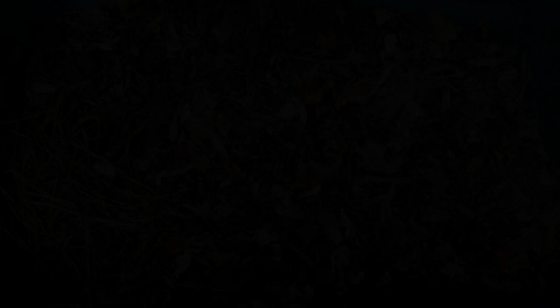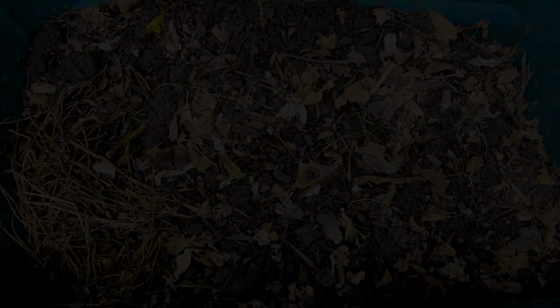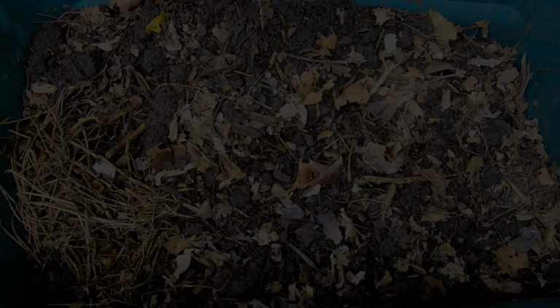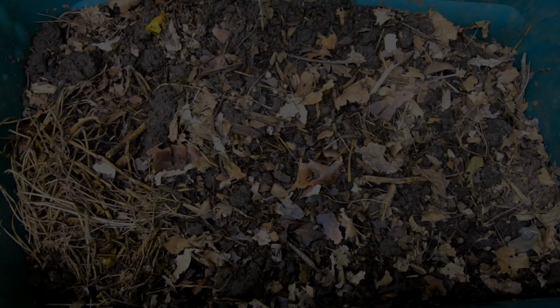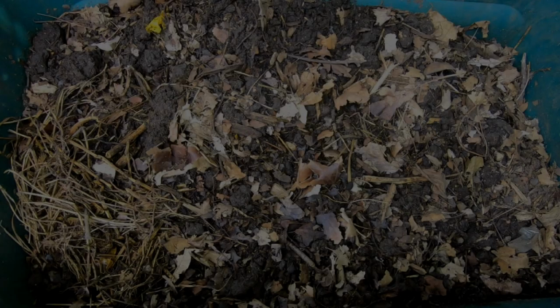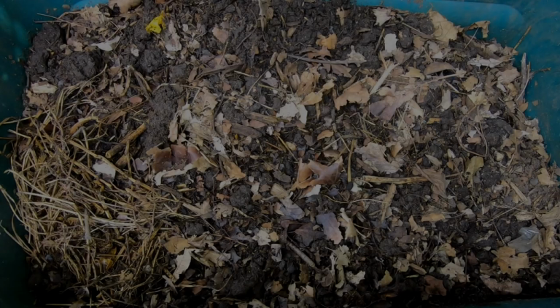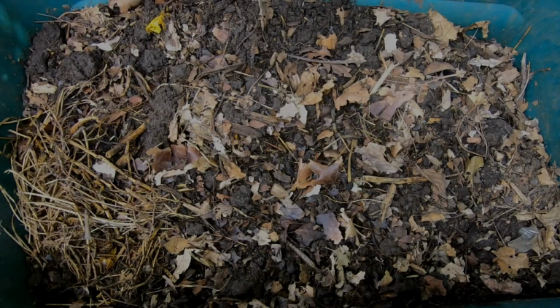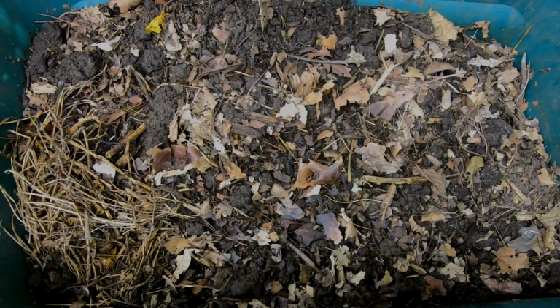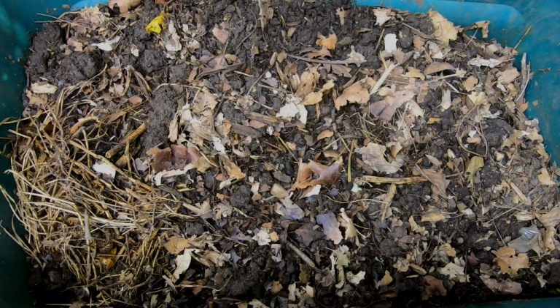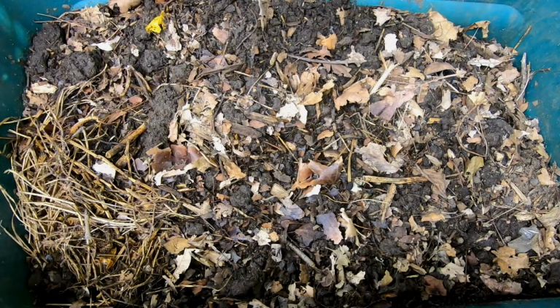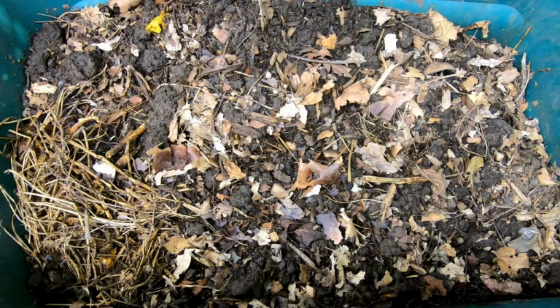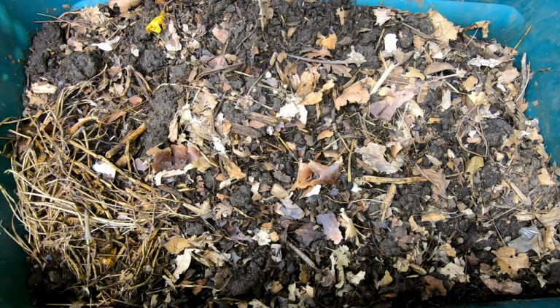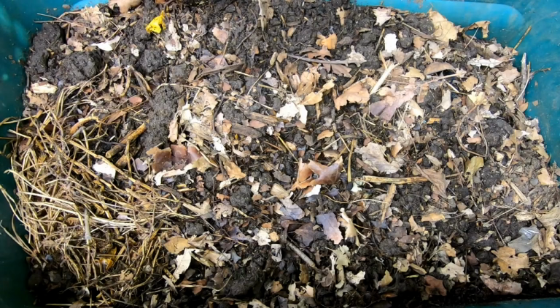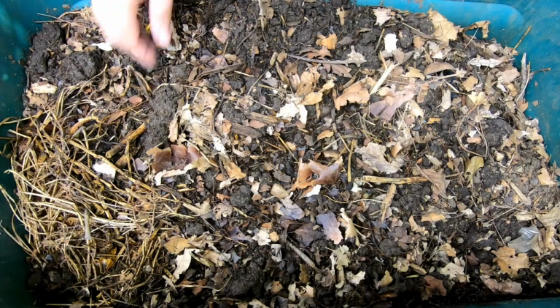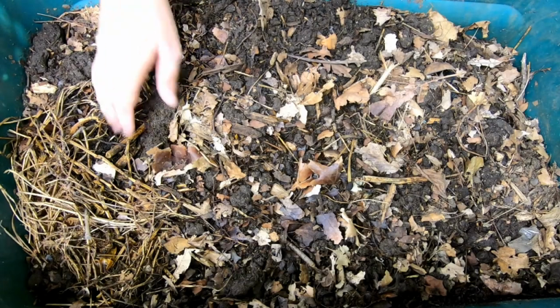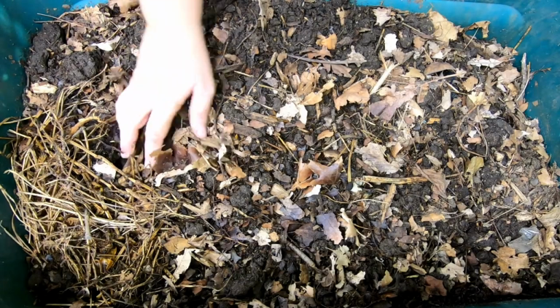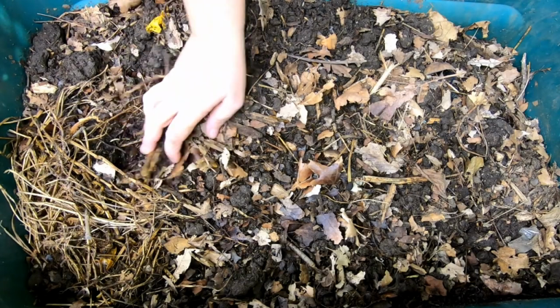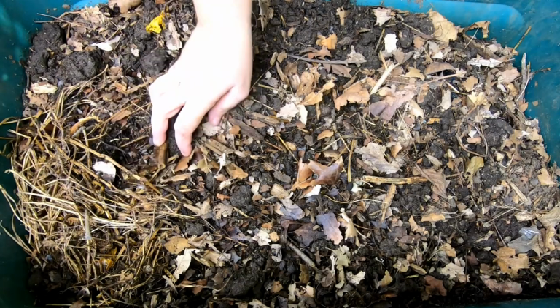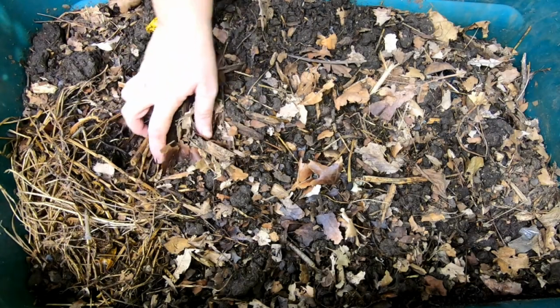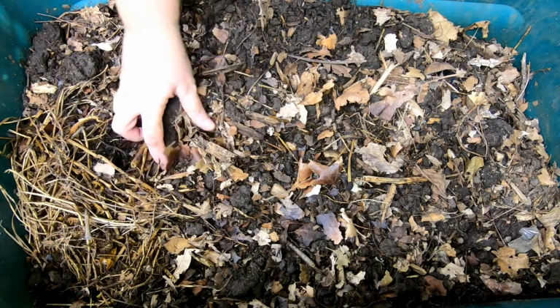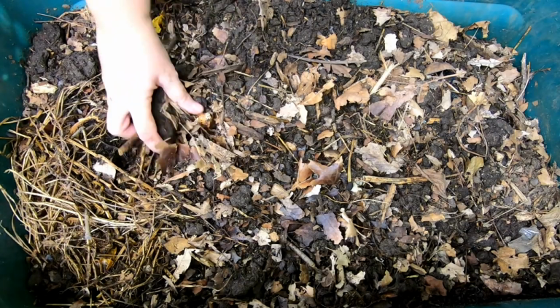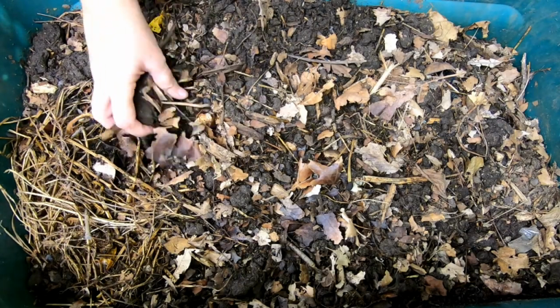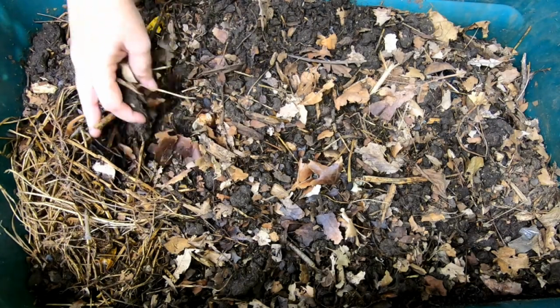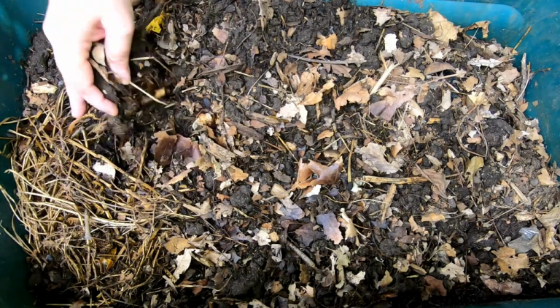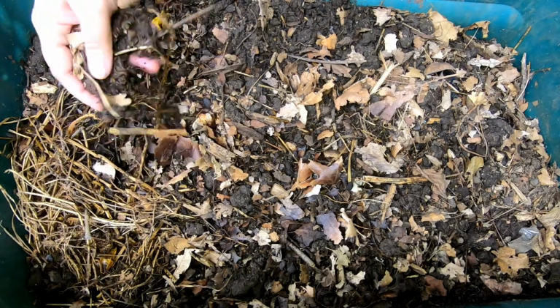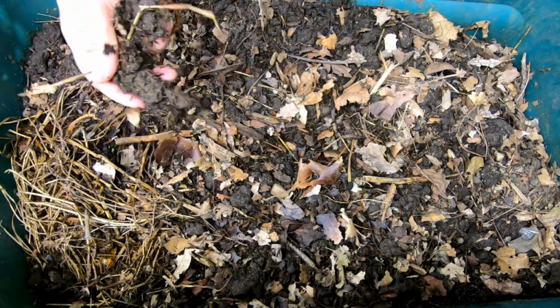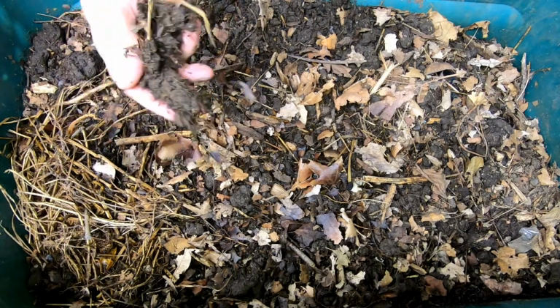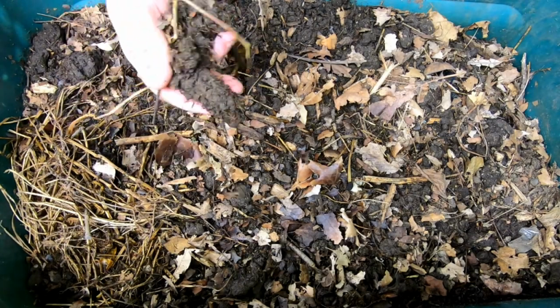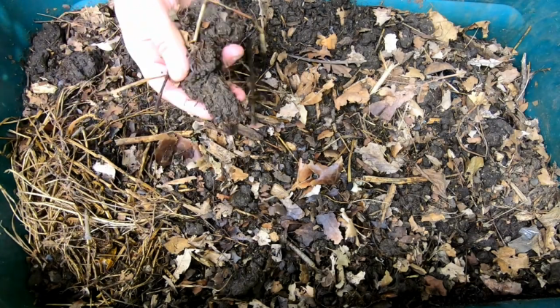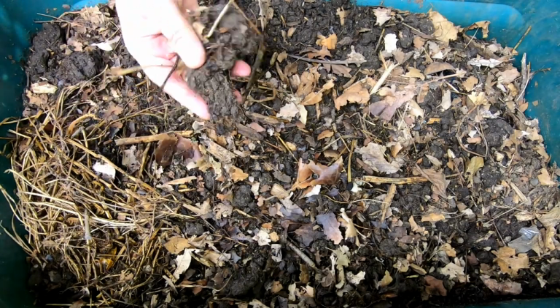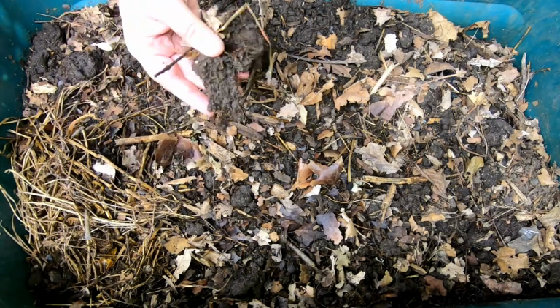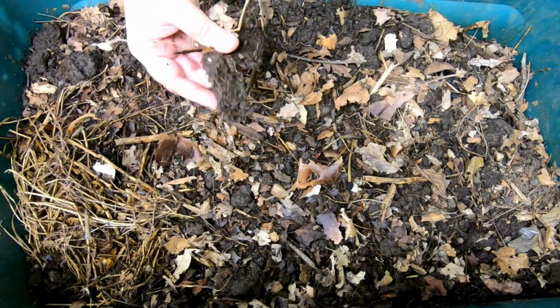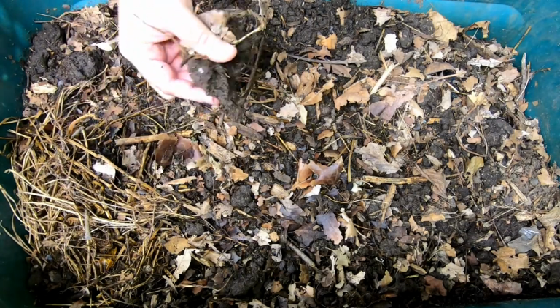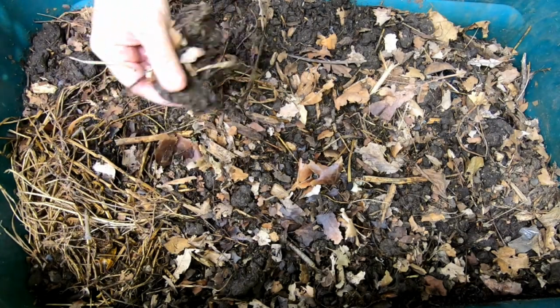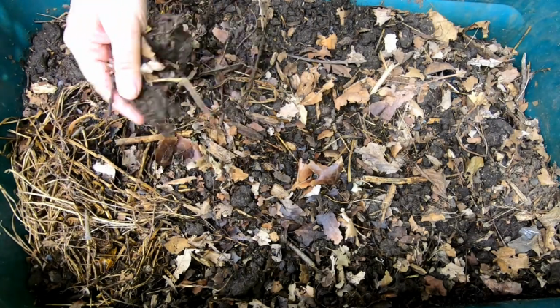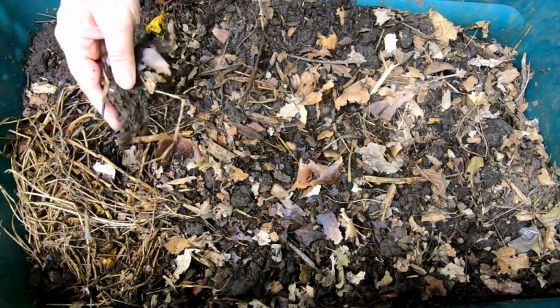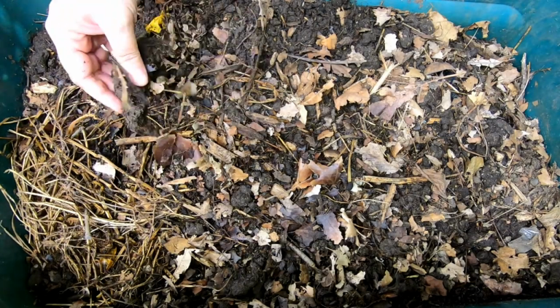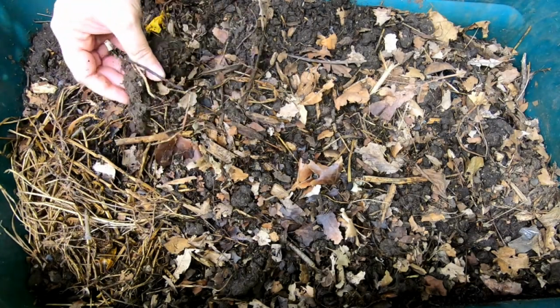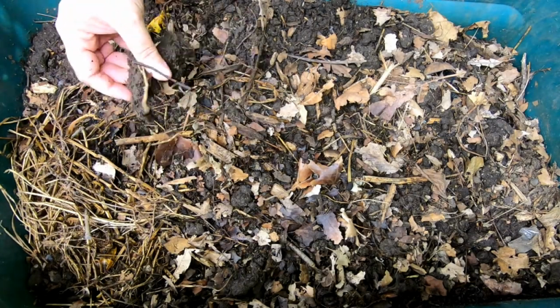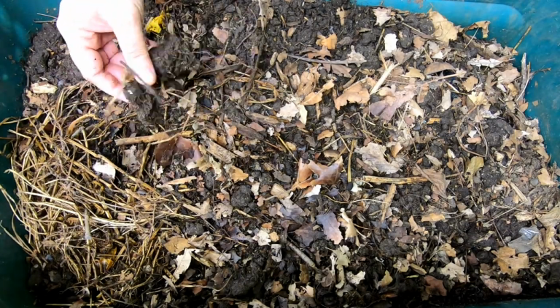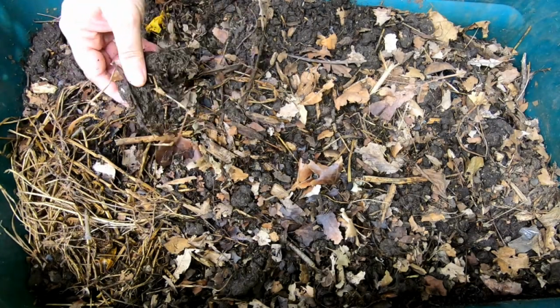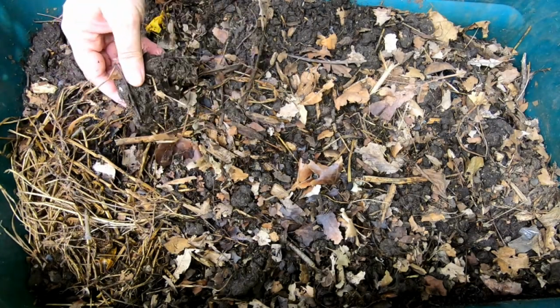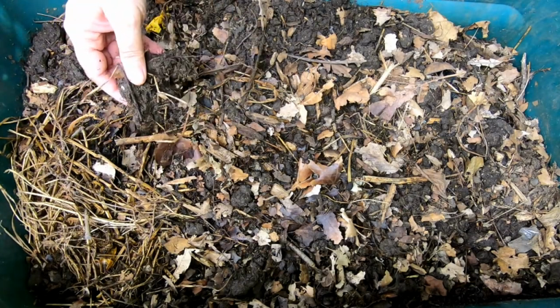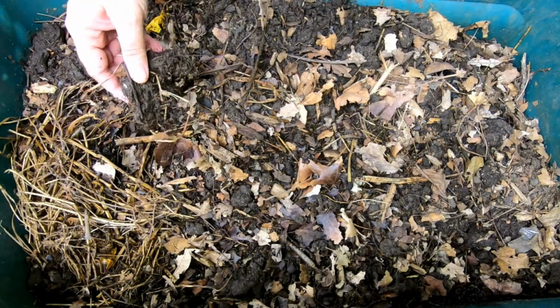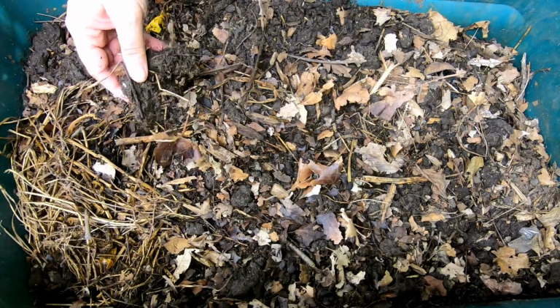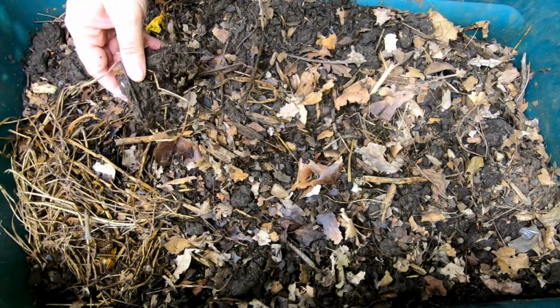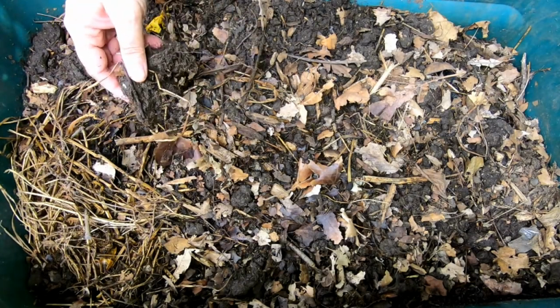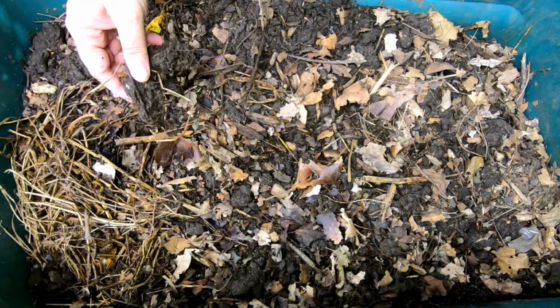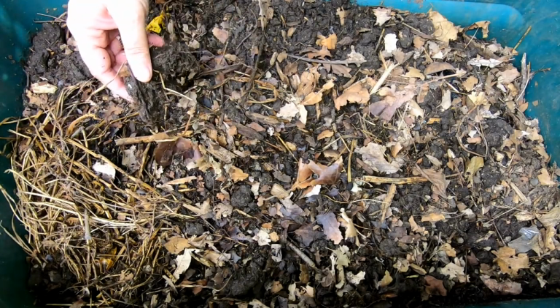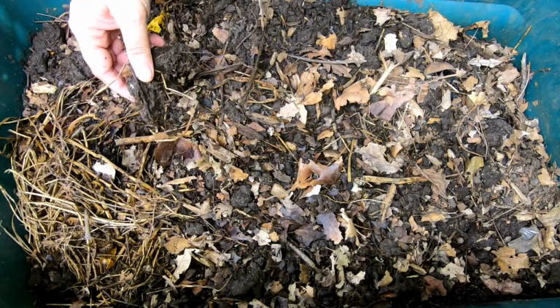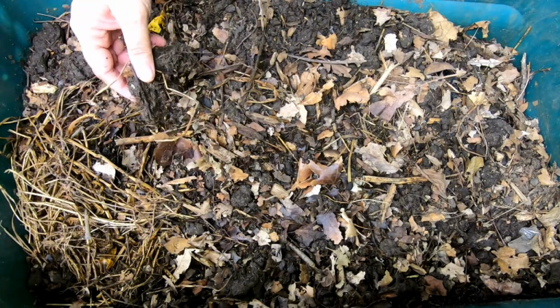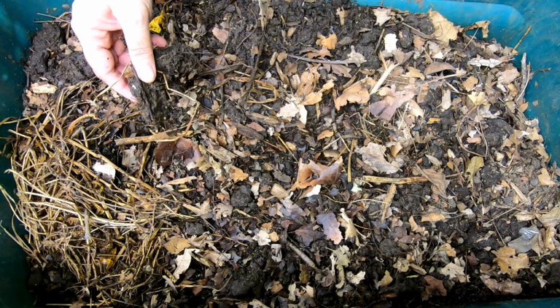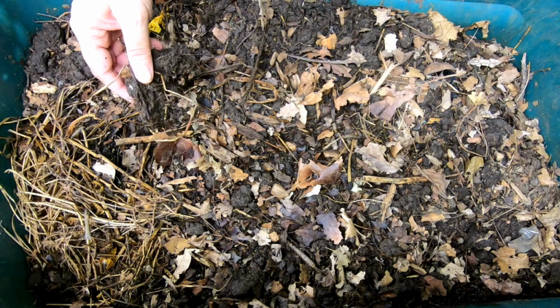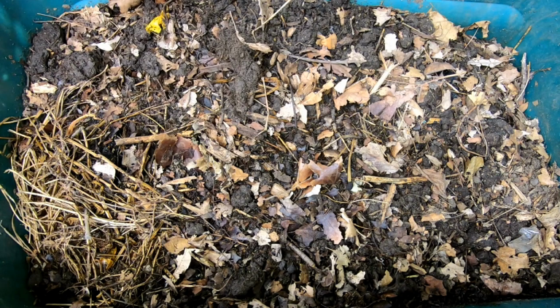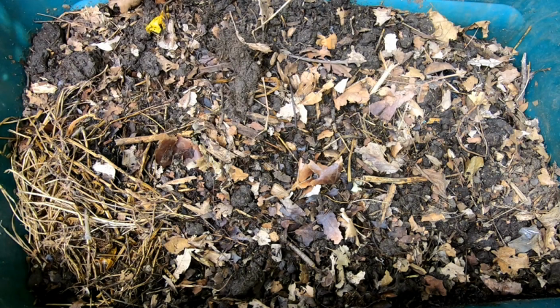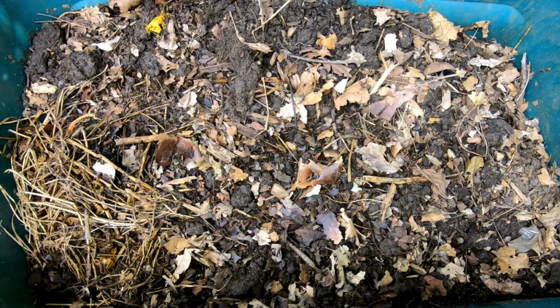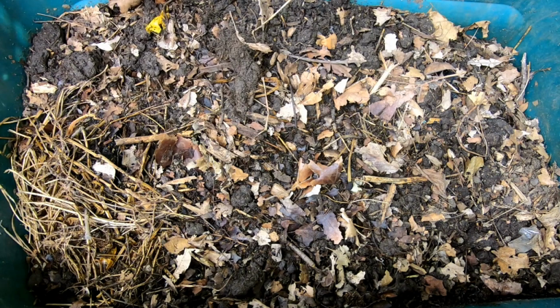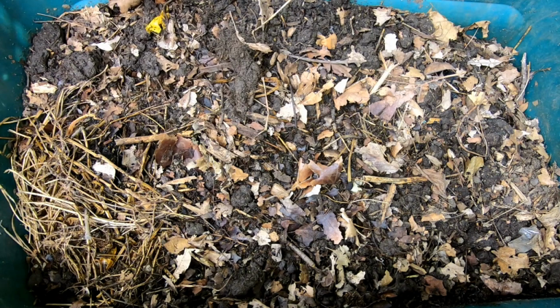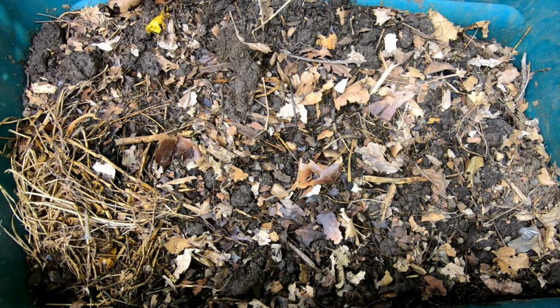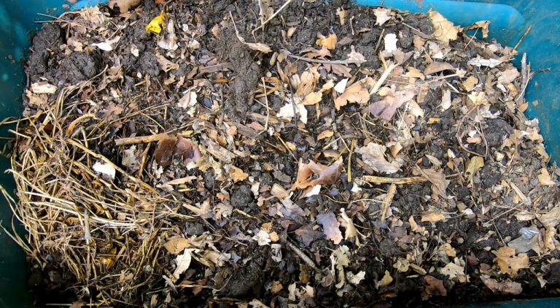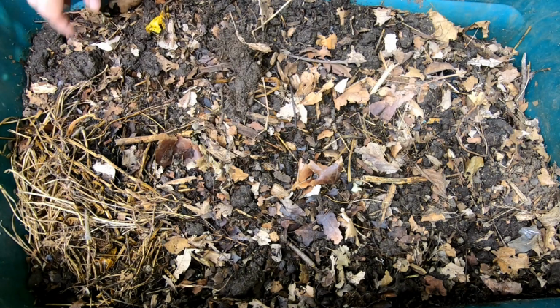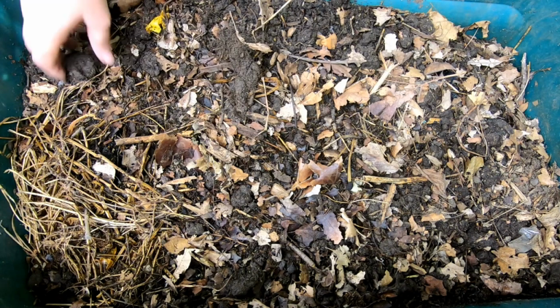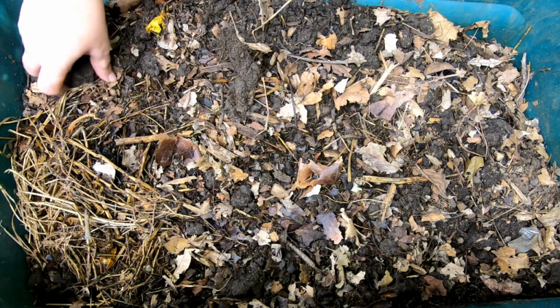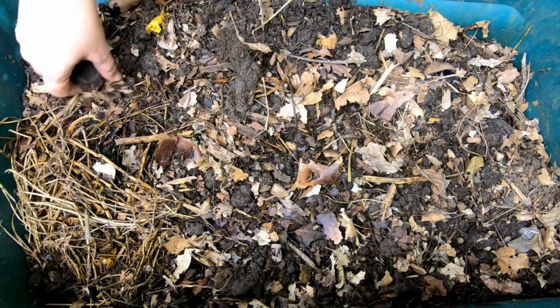Hey guys, it's Anne. Welcome to the channel and today we're going to take a look in on the outside in bin.